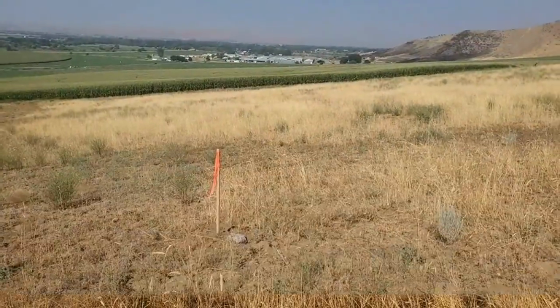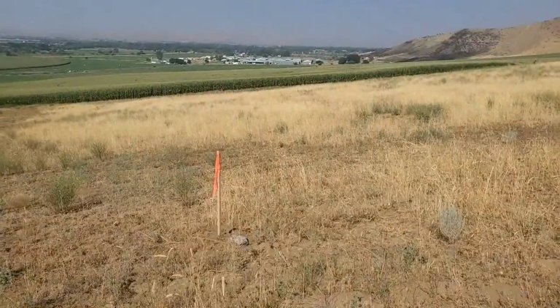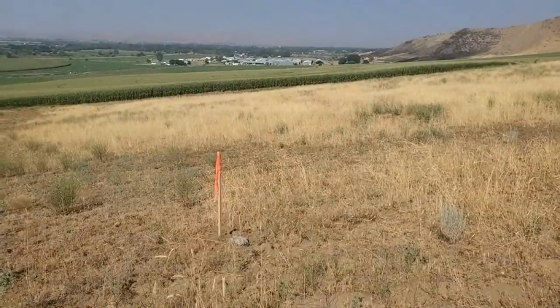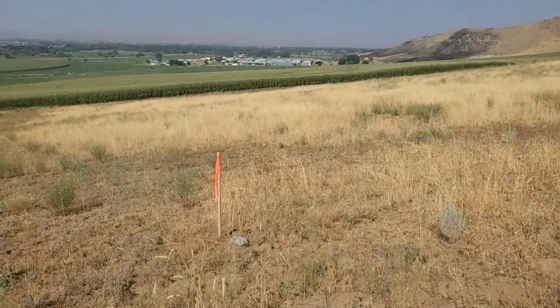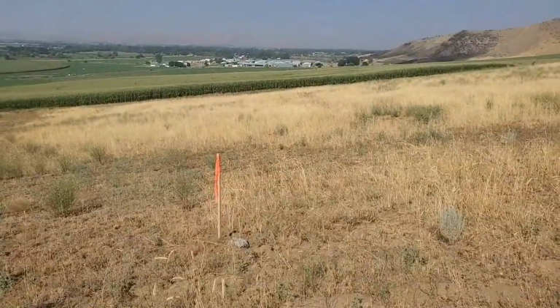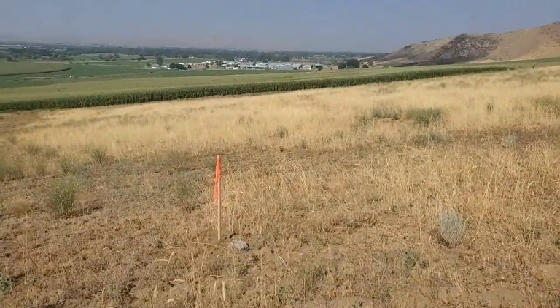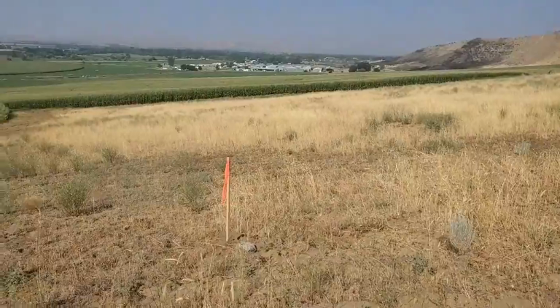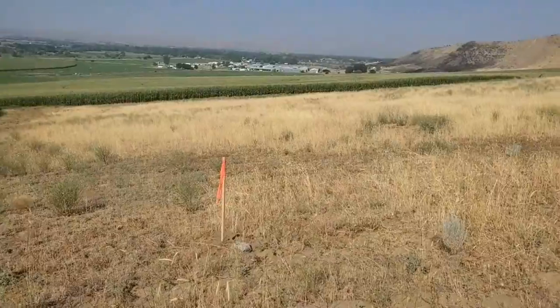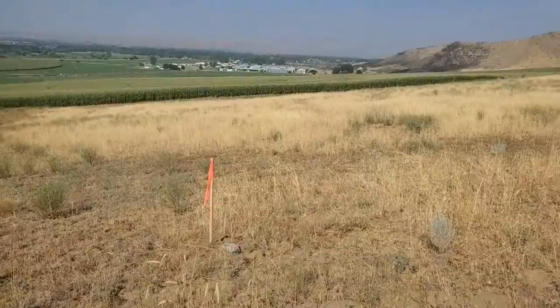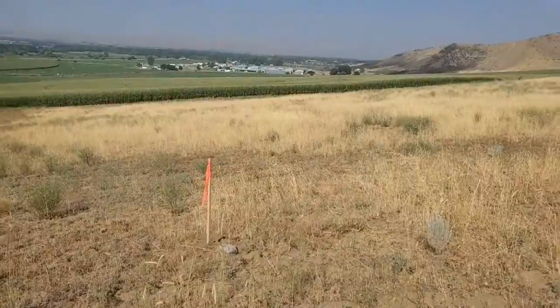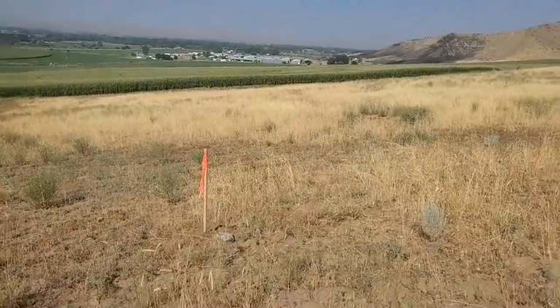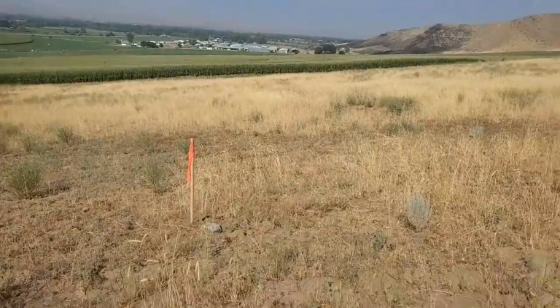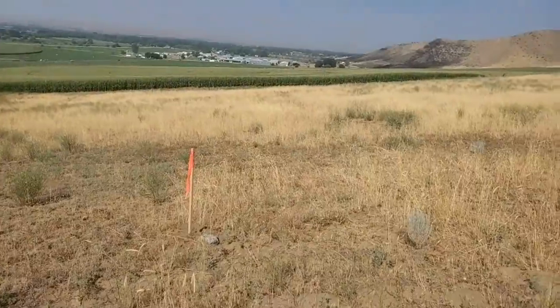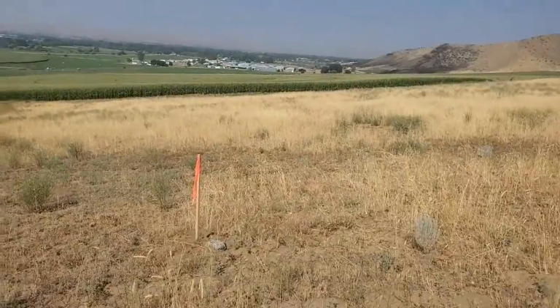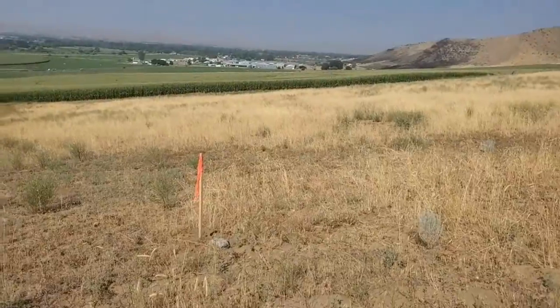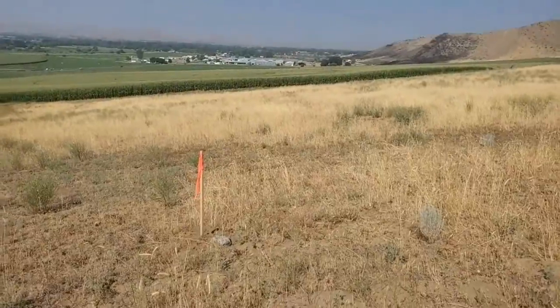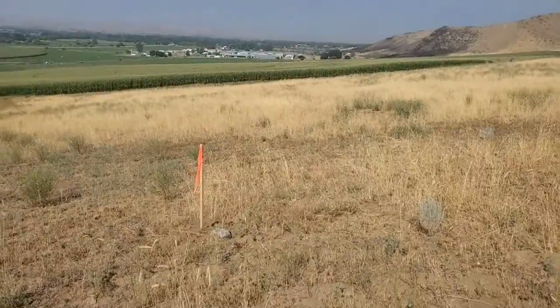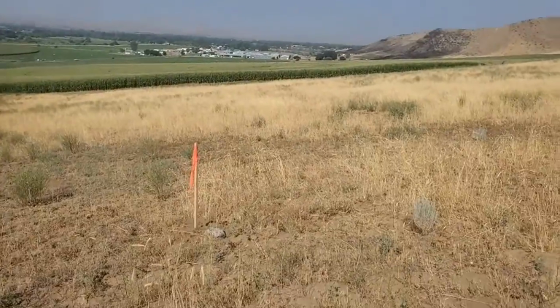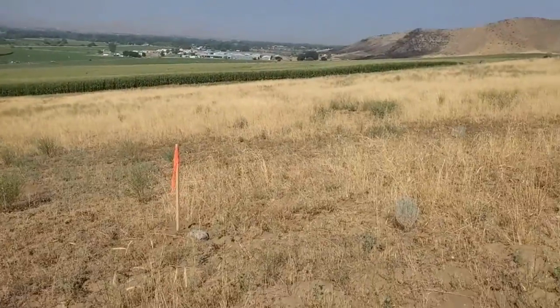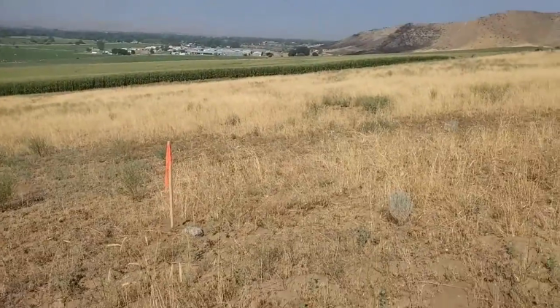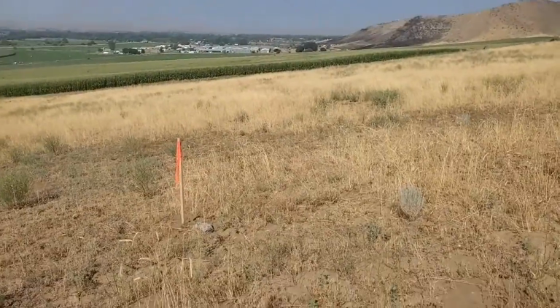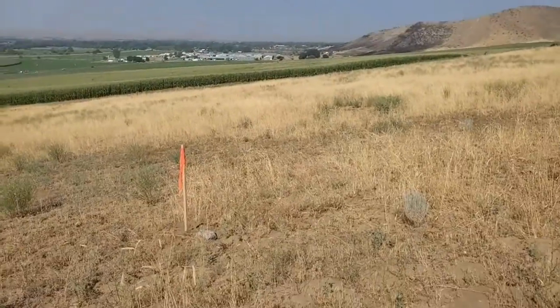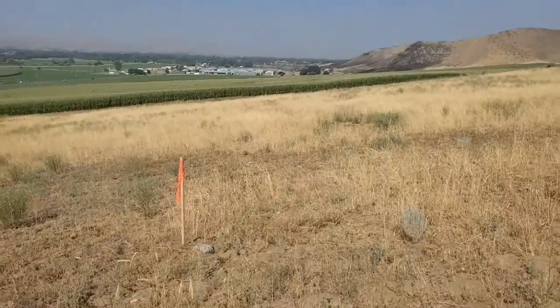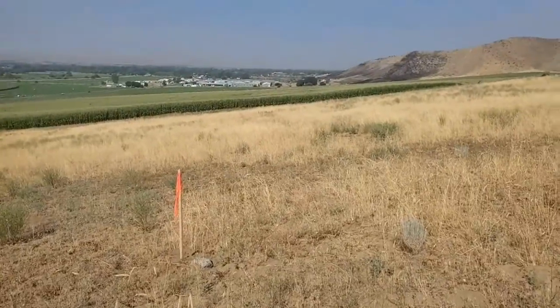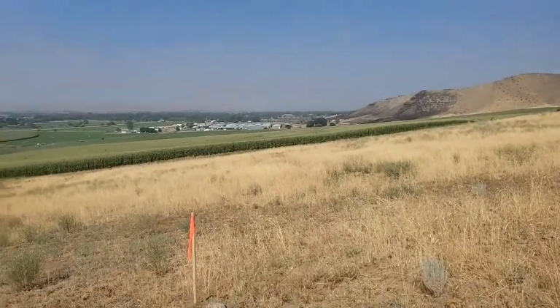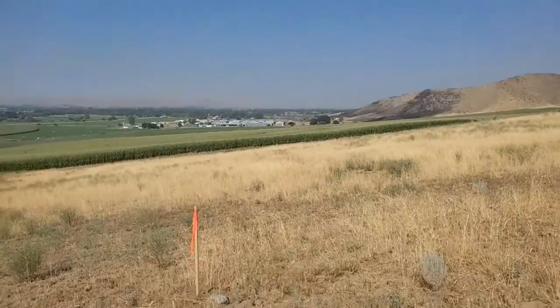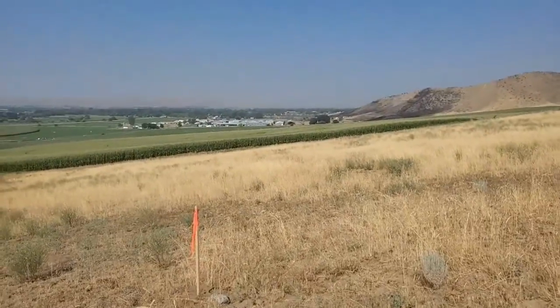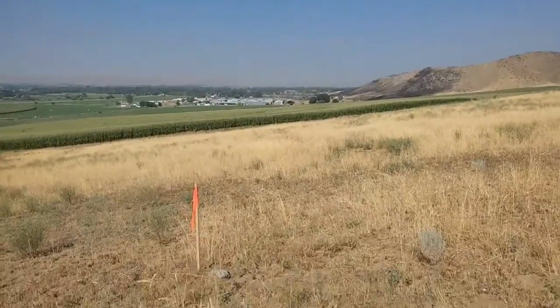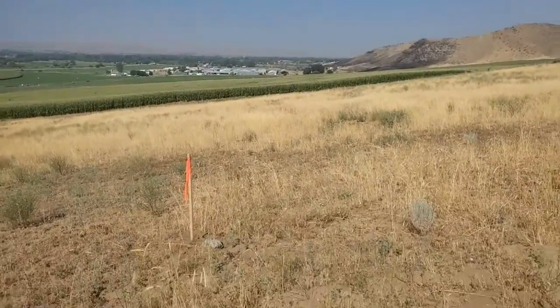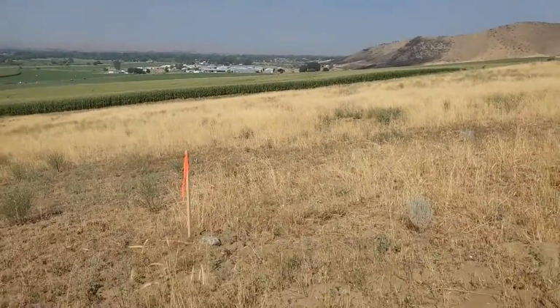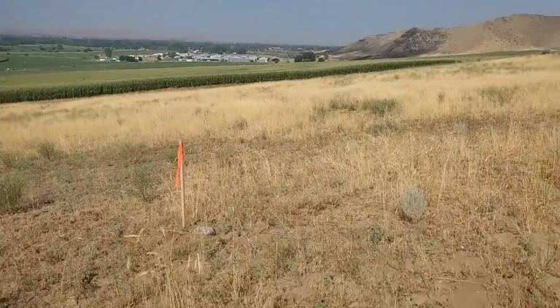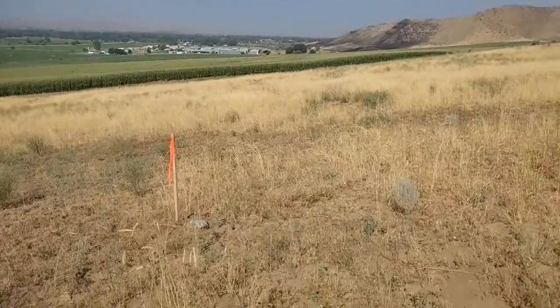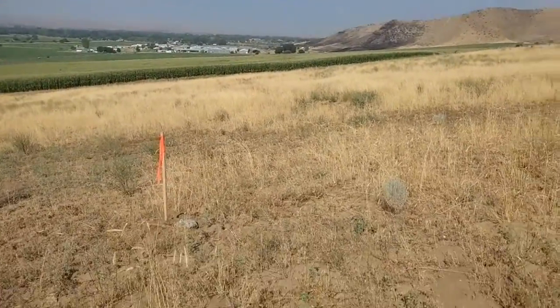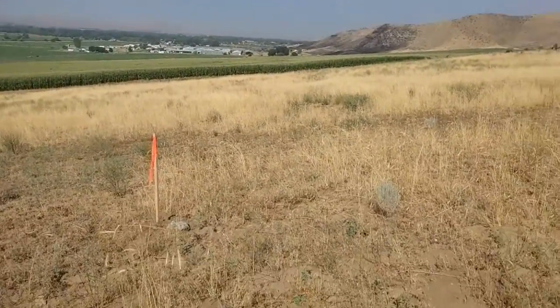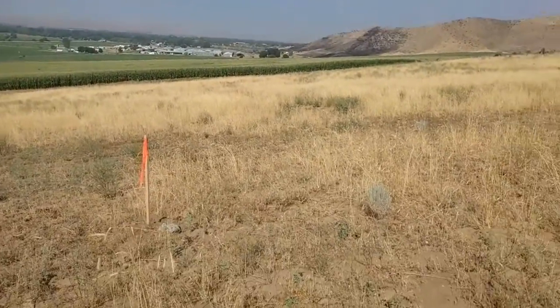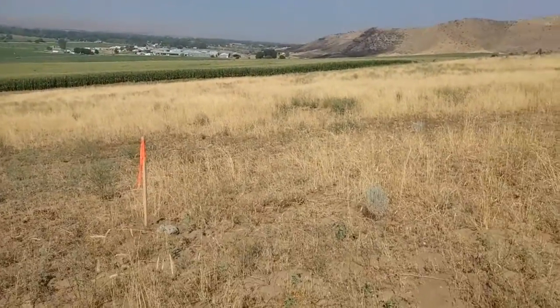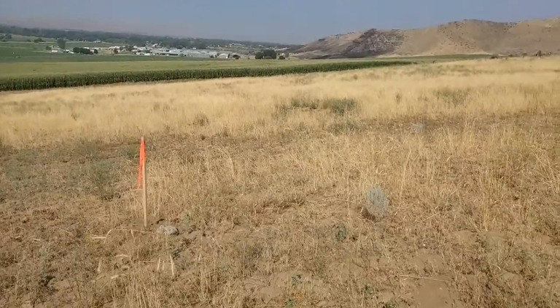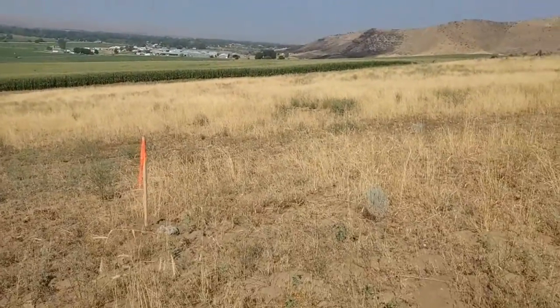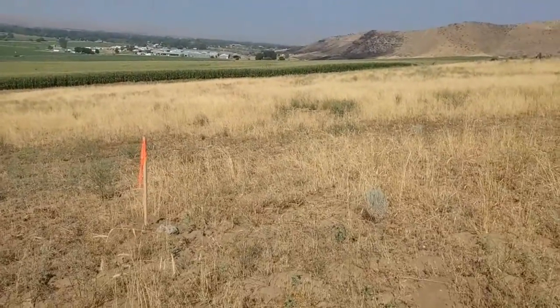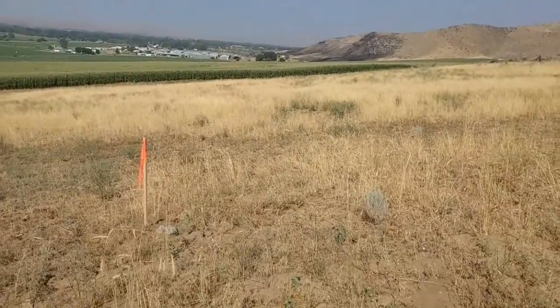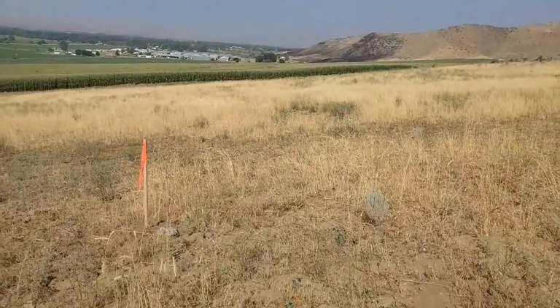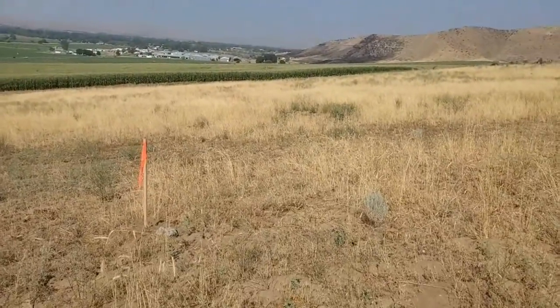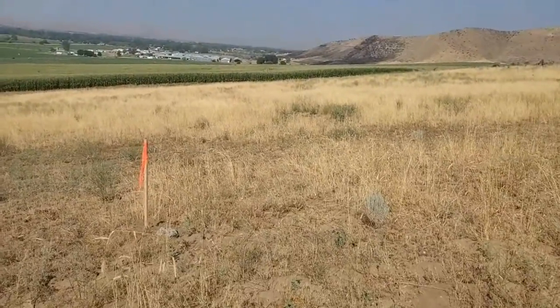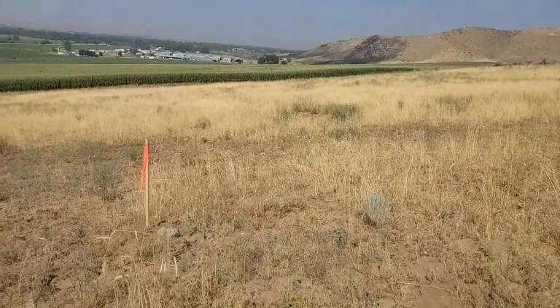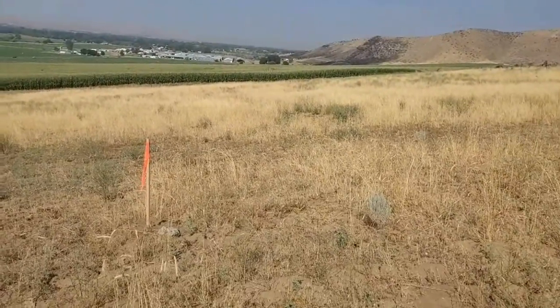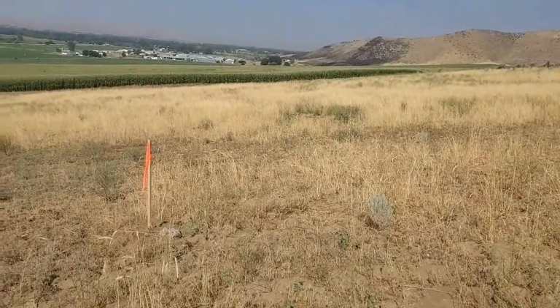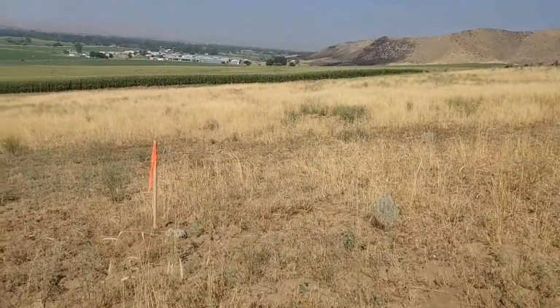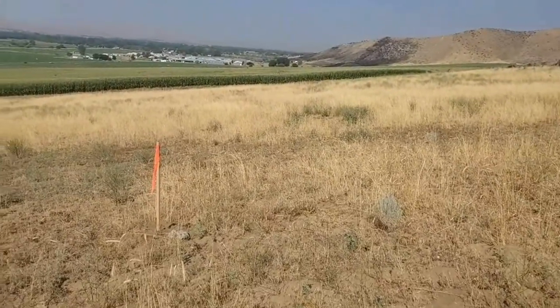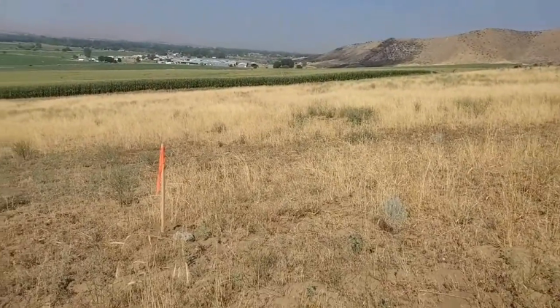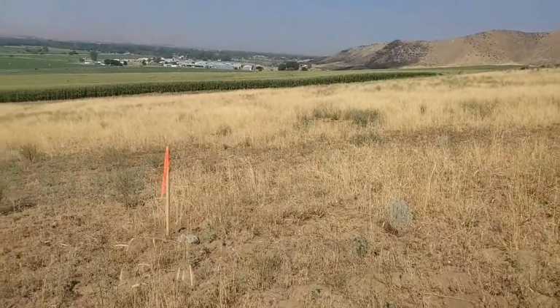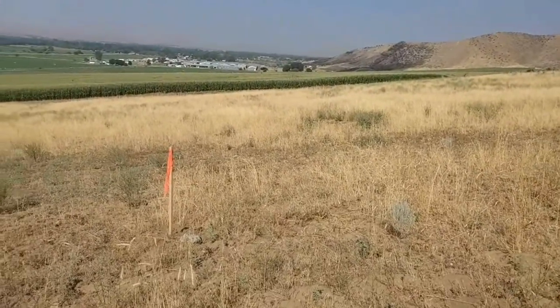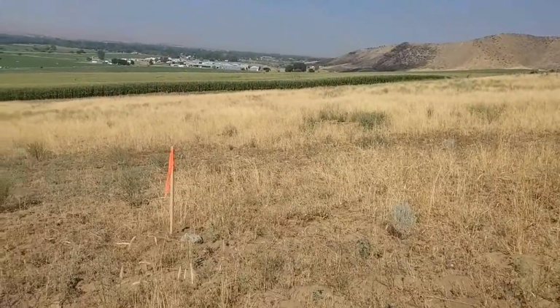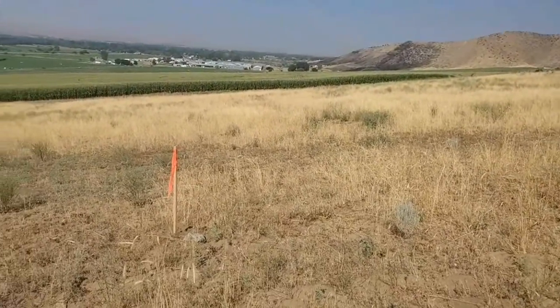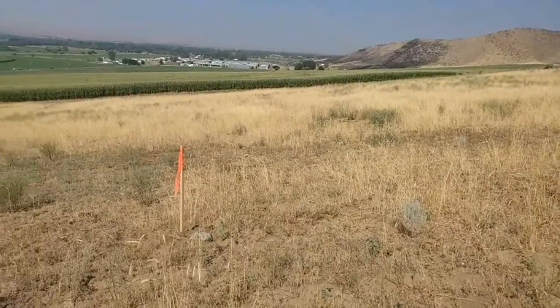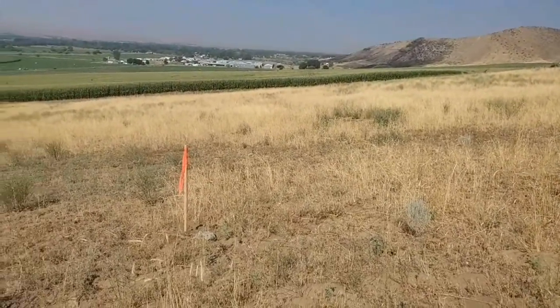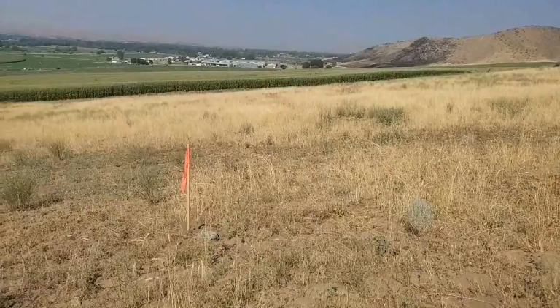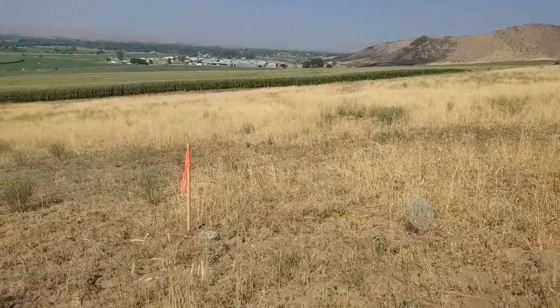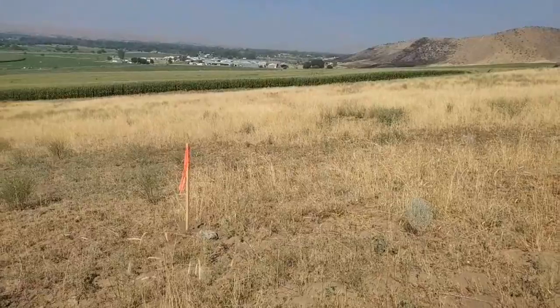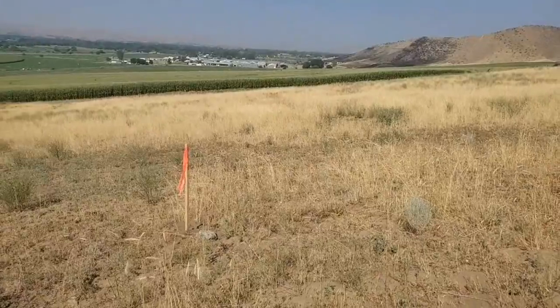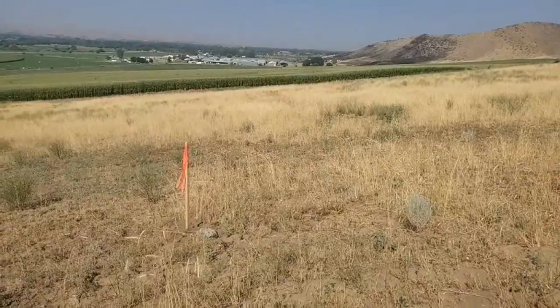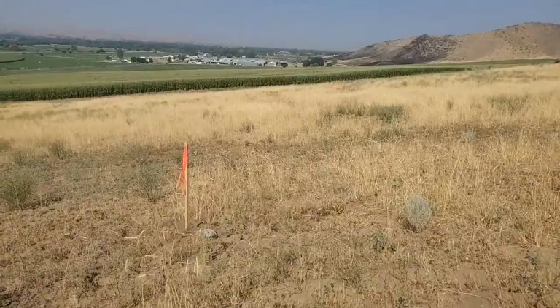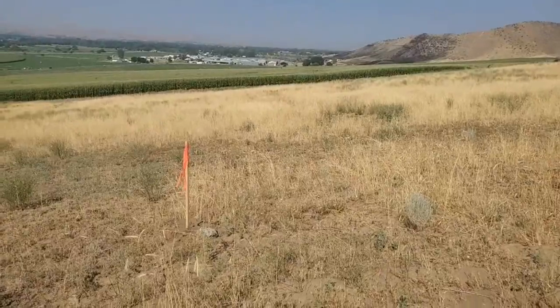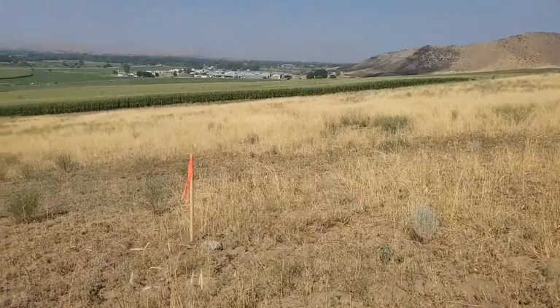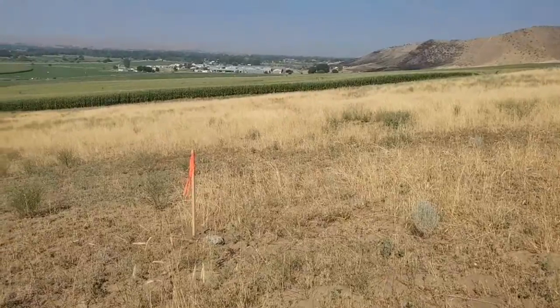Hello Lyndon. Hello Clint. Hello Nolan. I marked where I want the house pad.